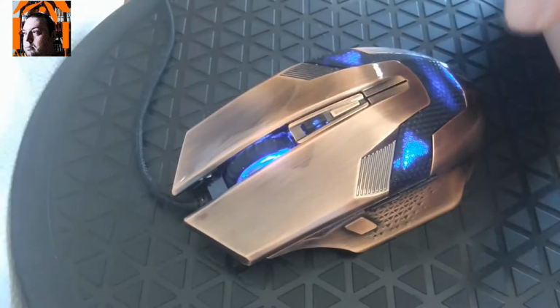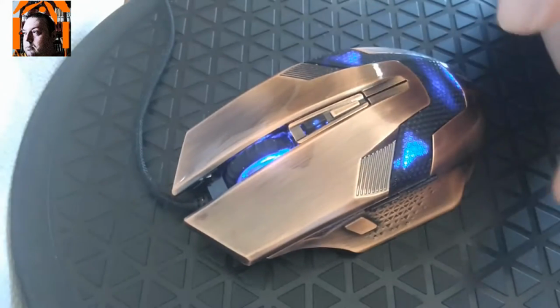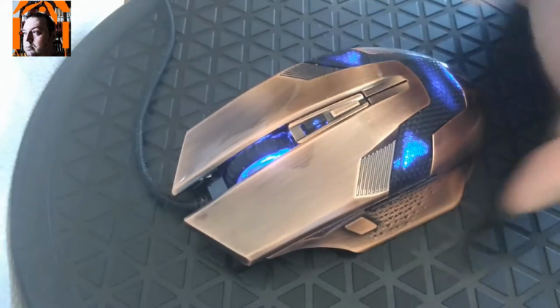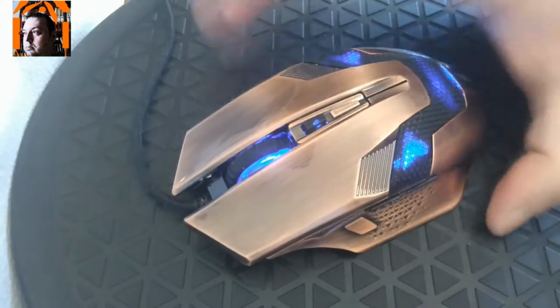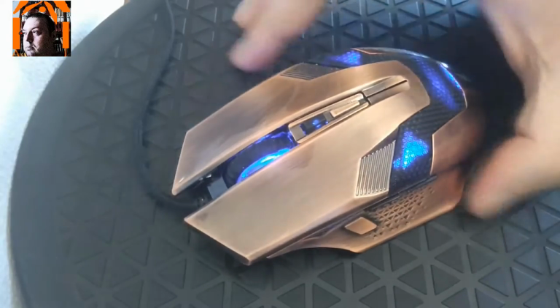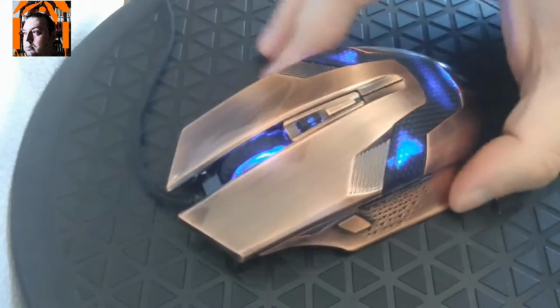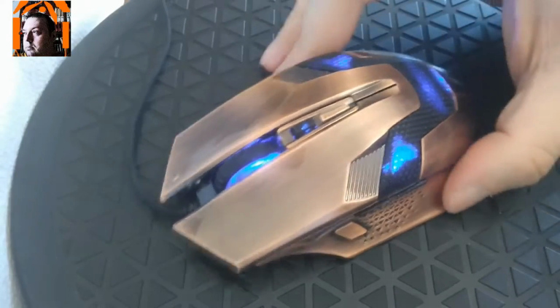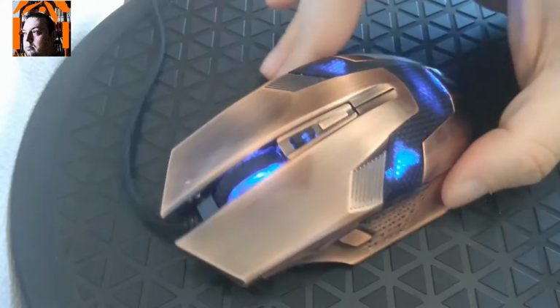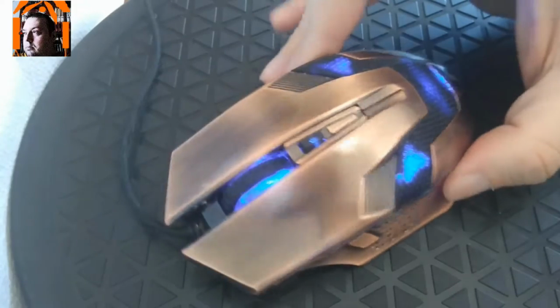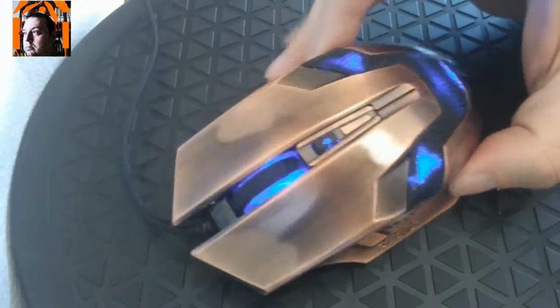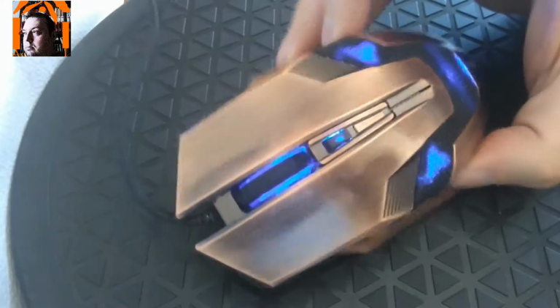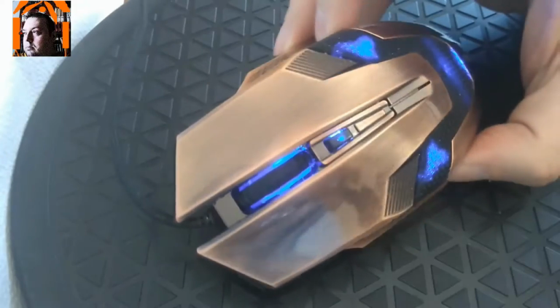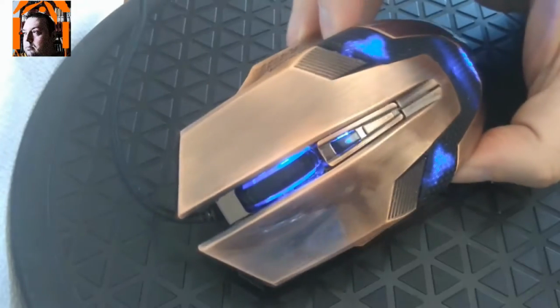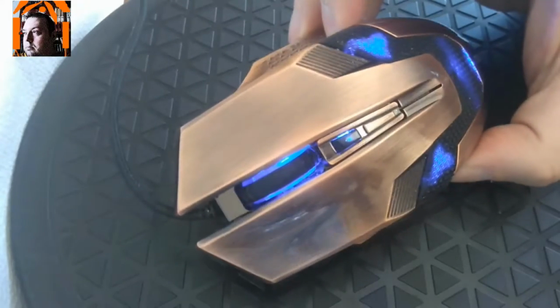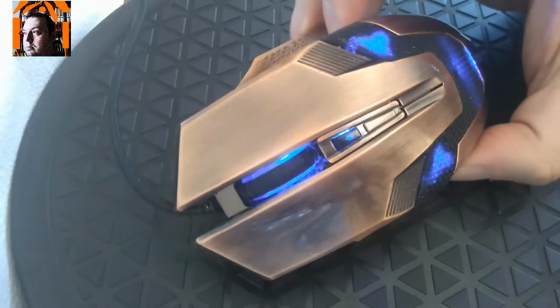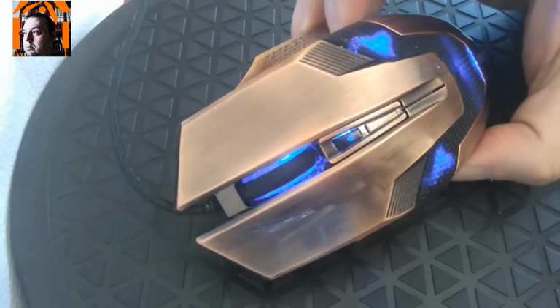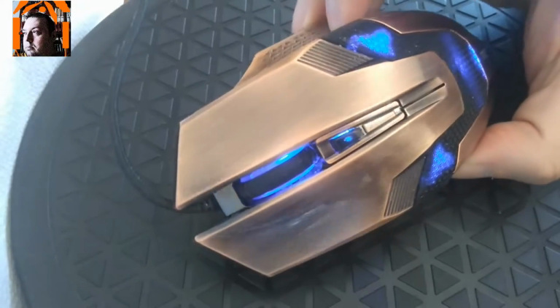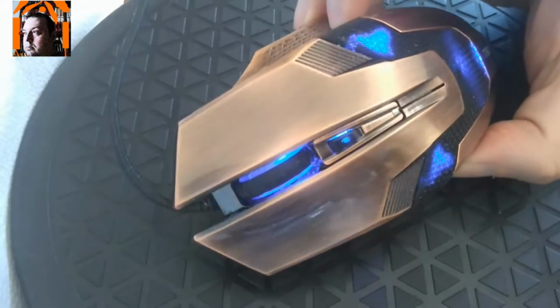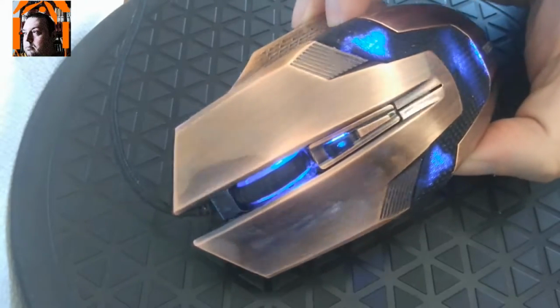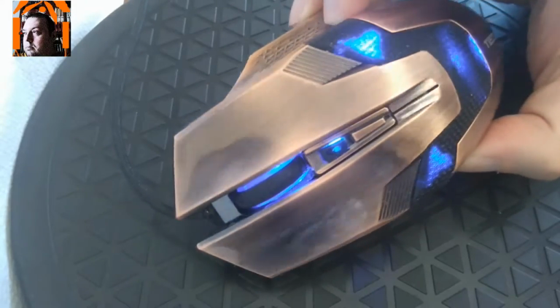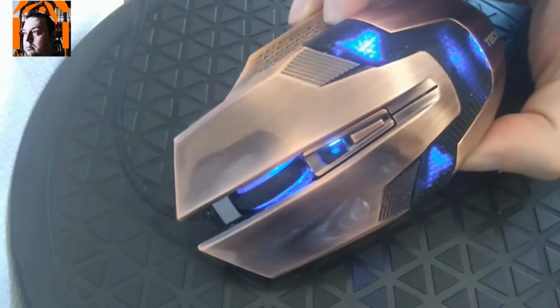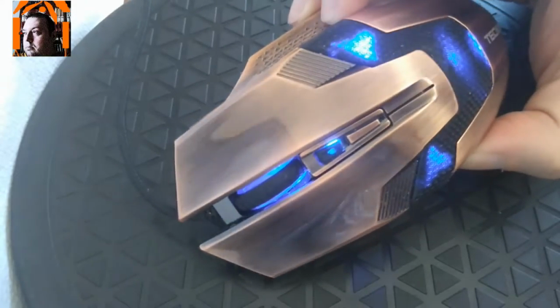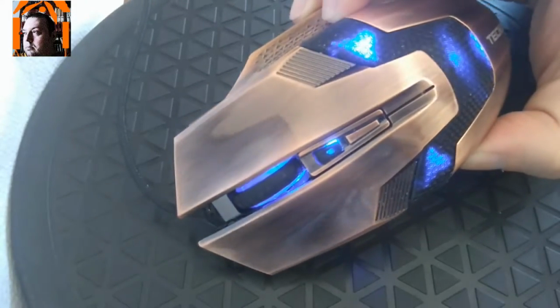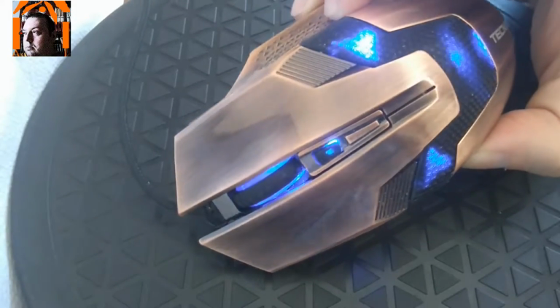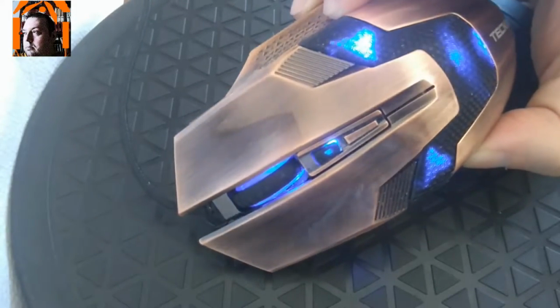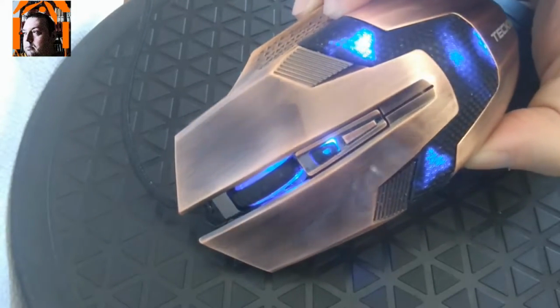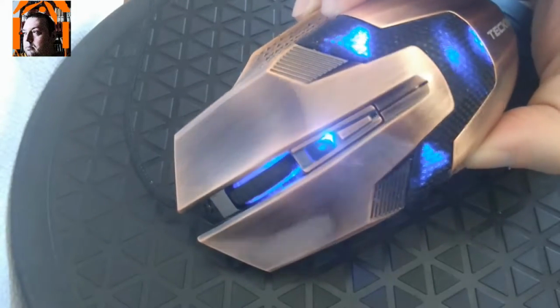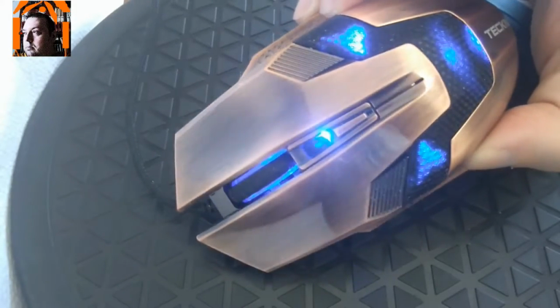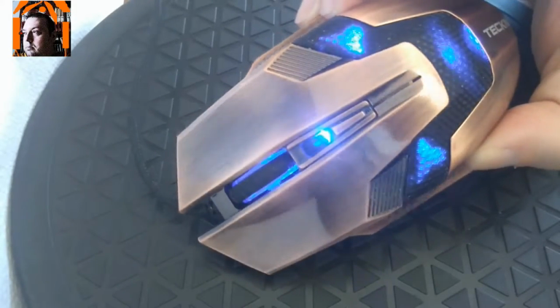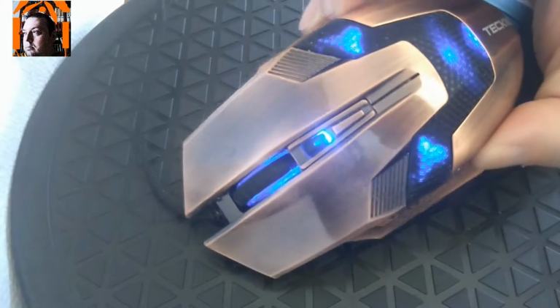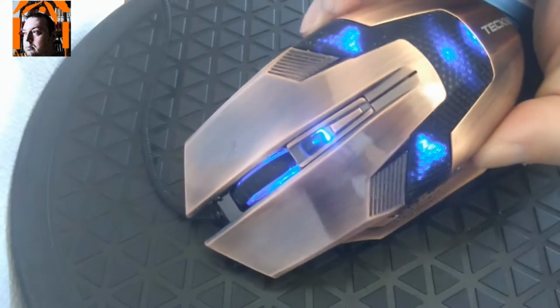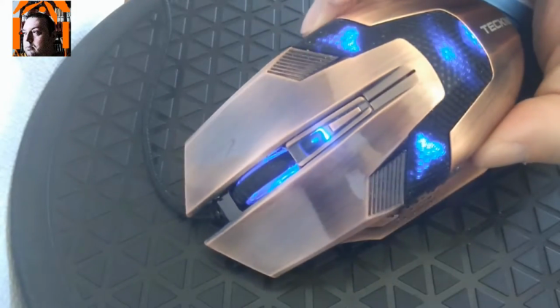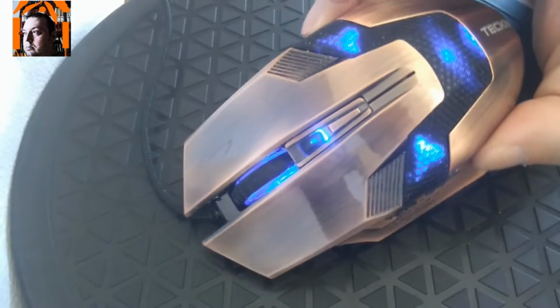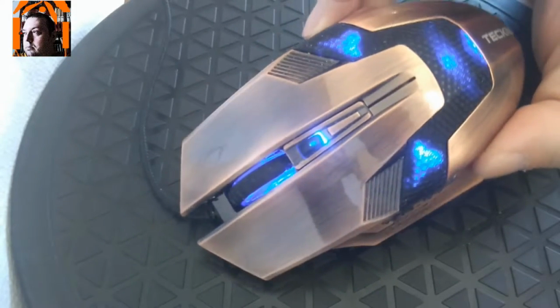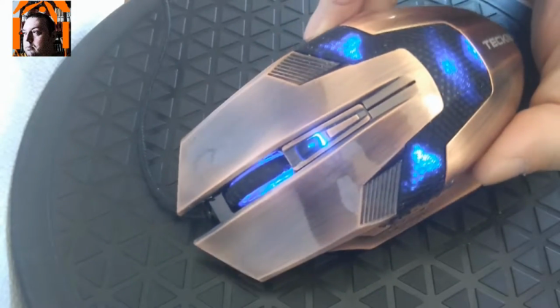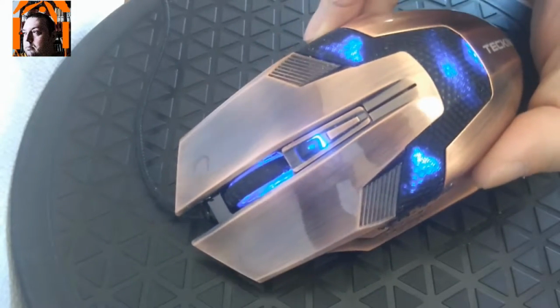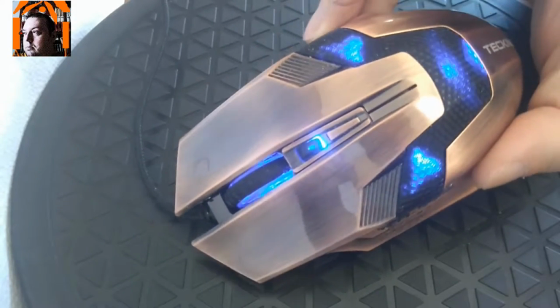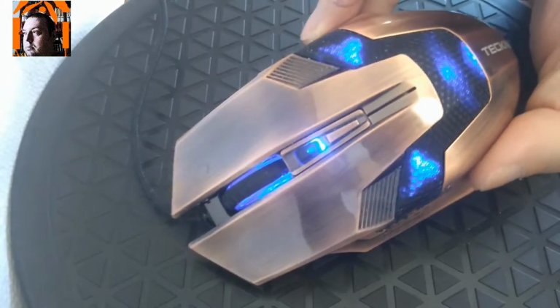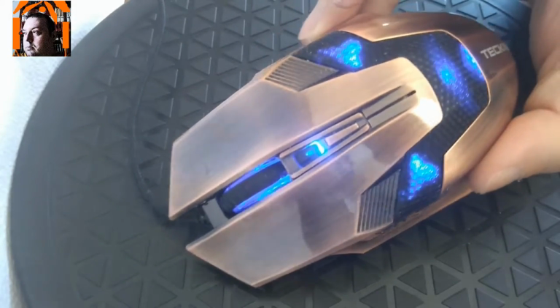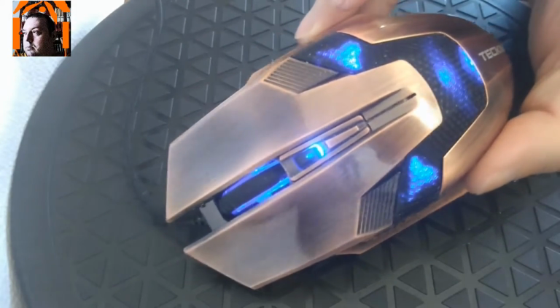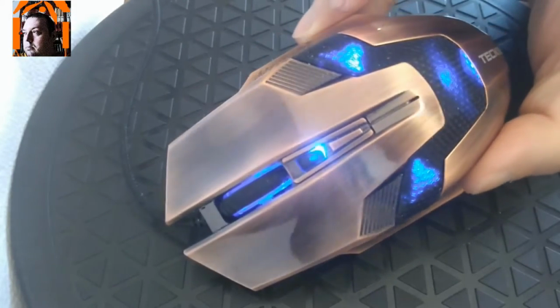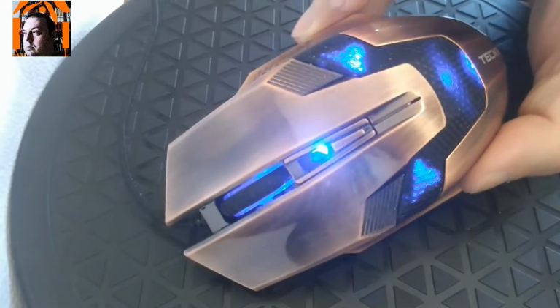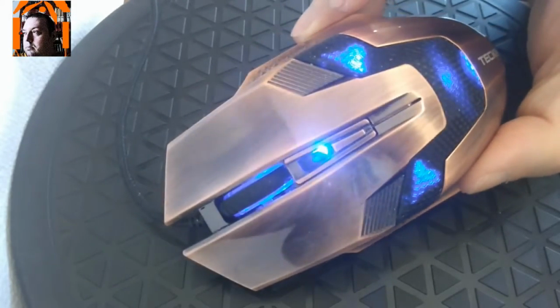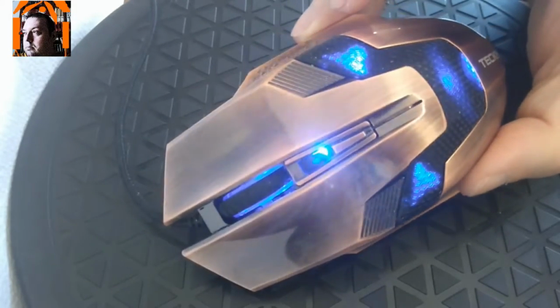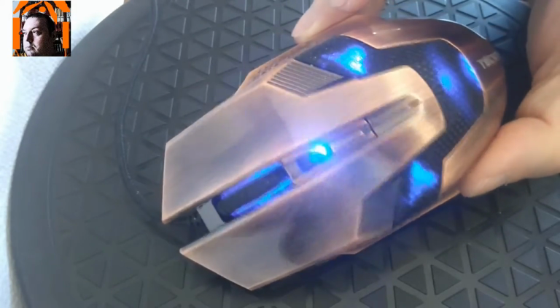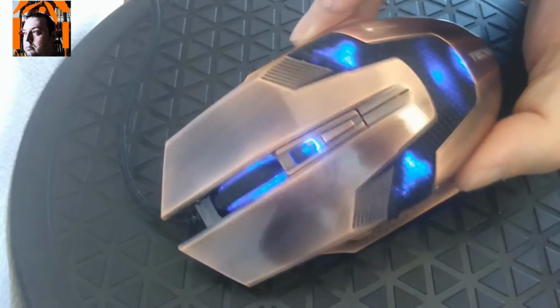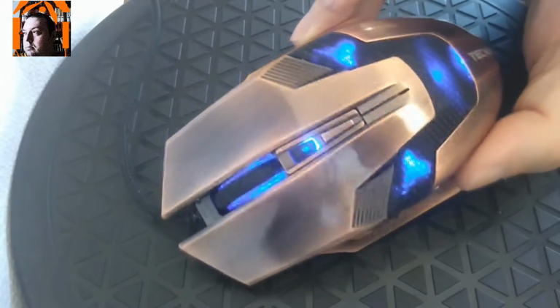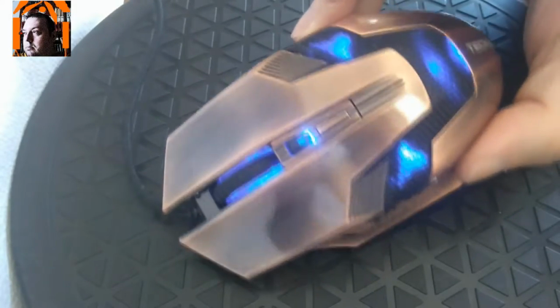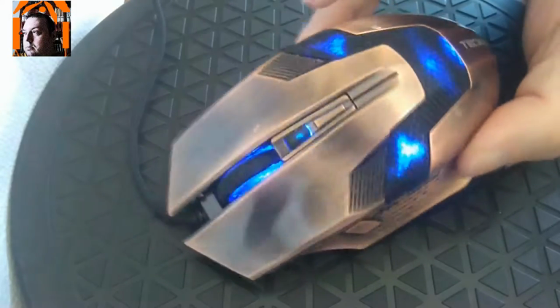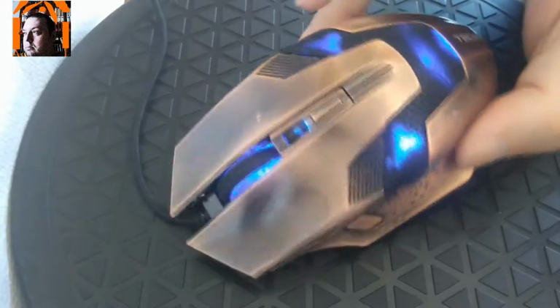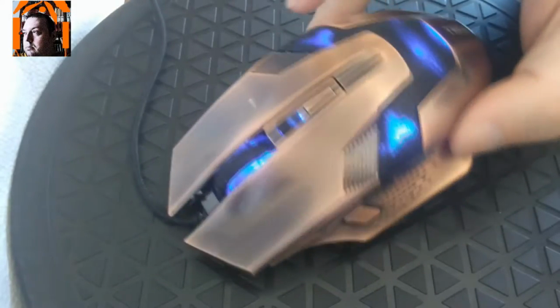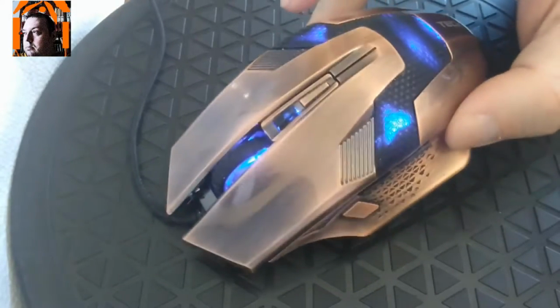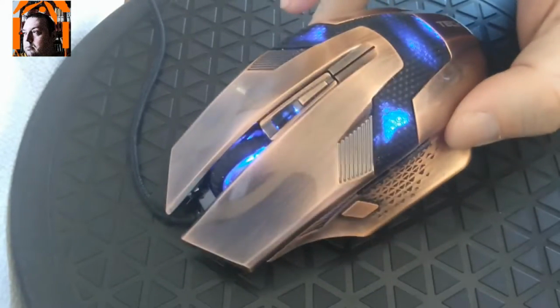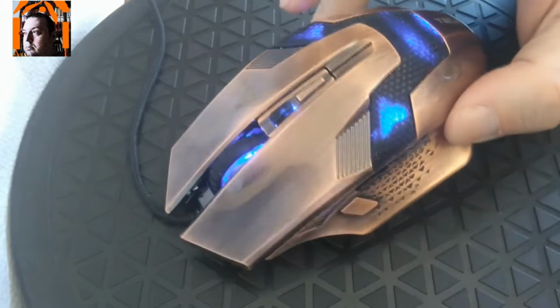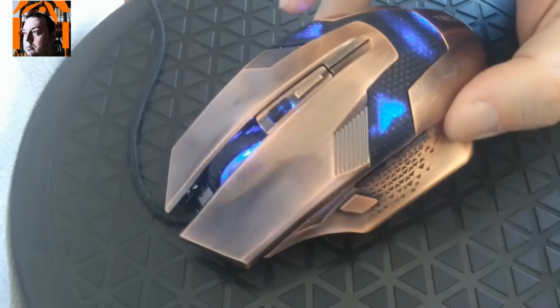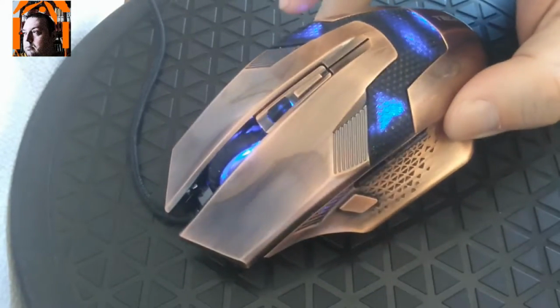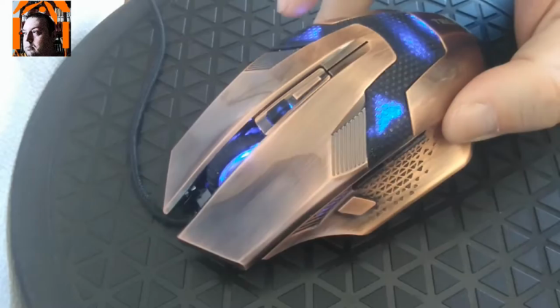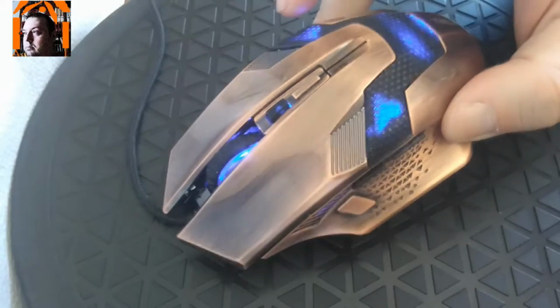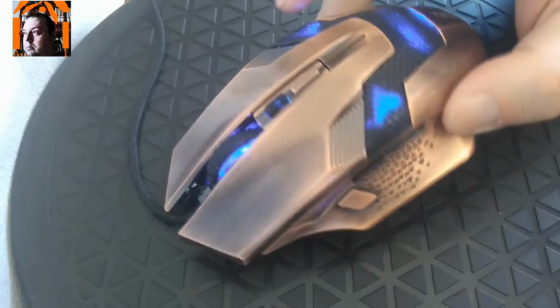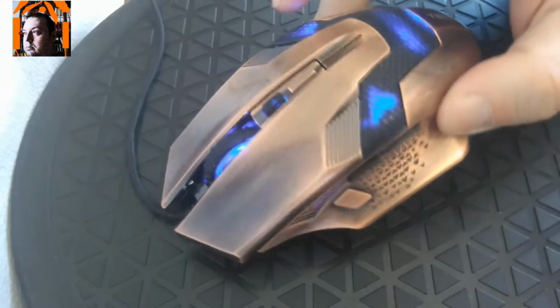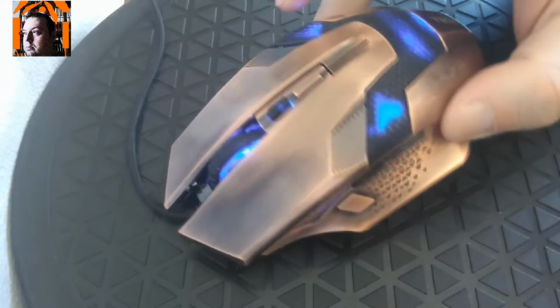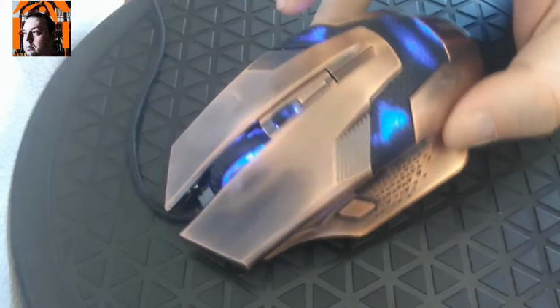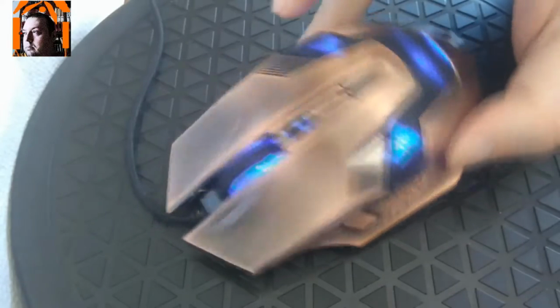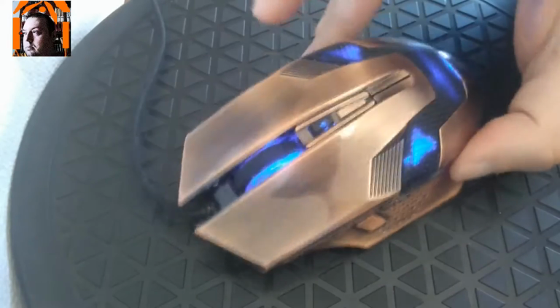It looks fantastic. In my opinion it's one of the best looking mice I have ever seen.